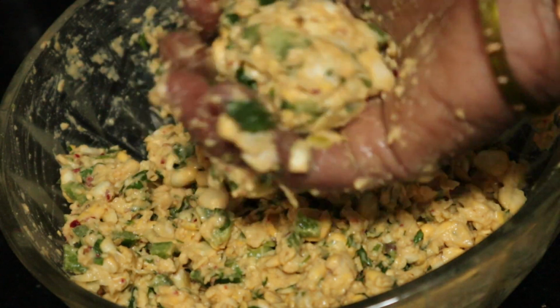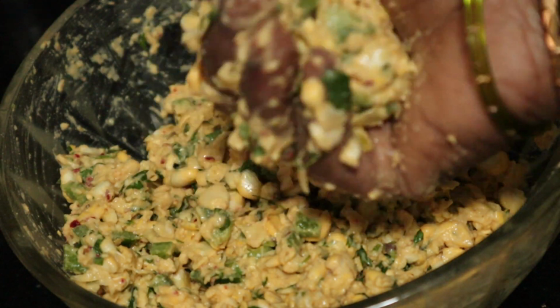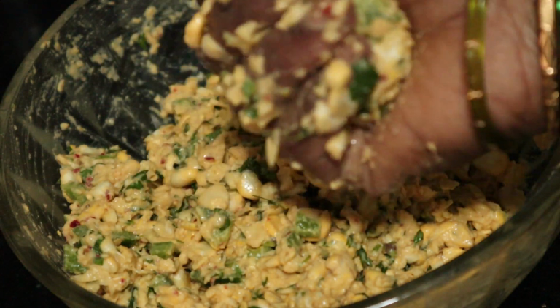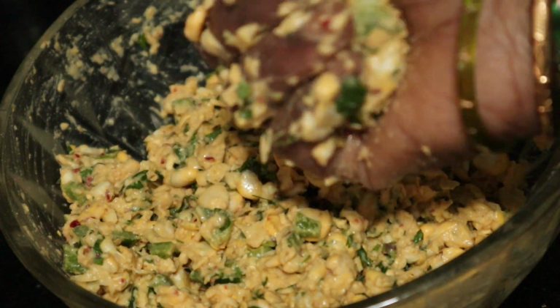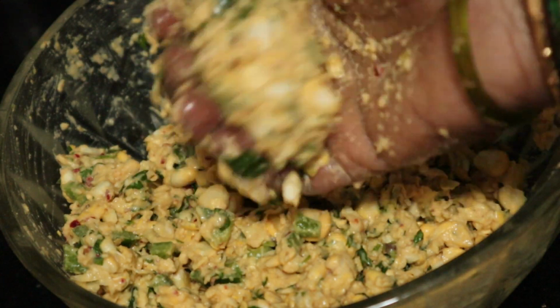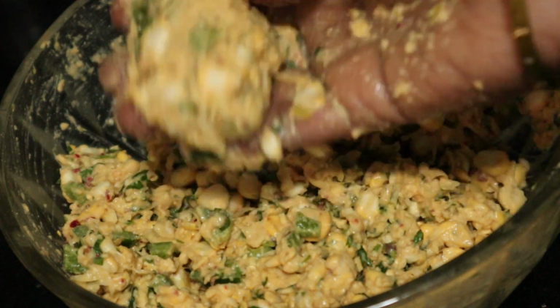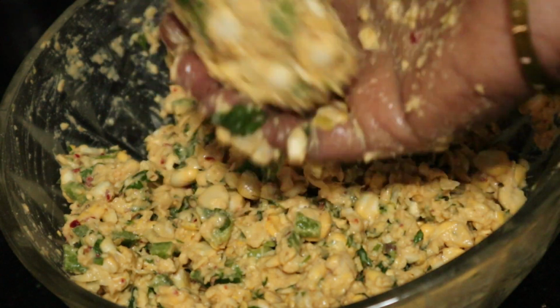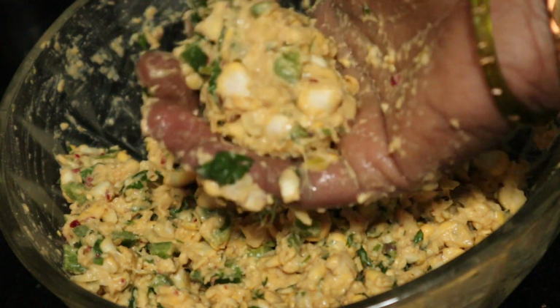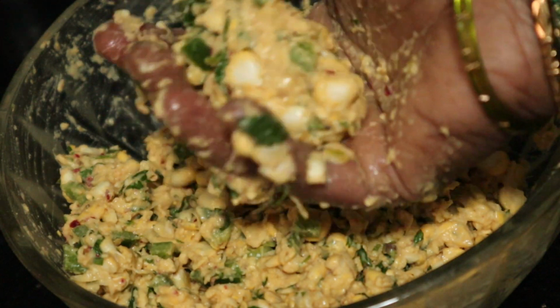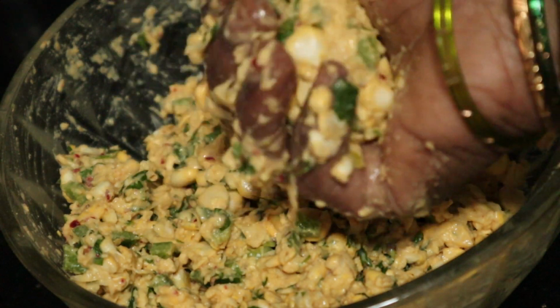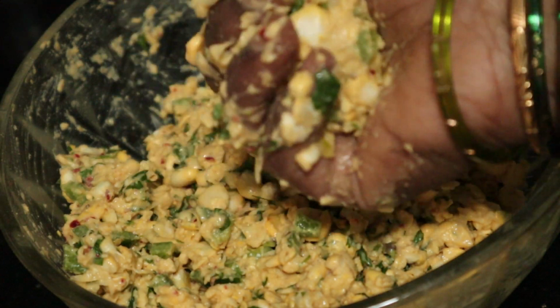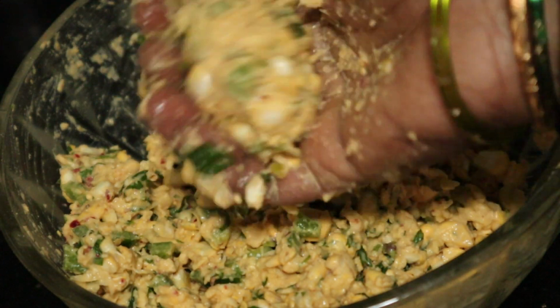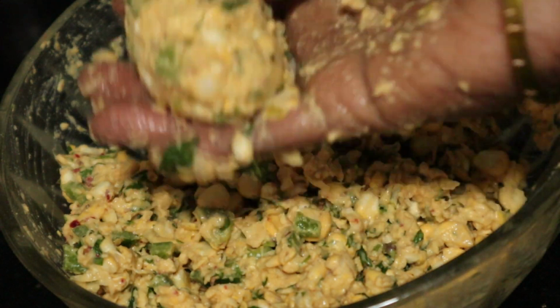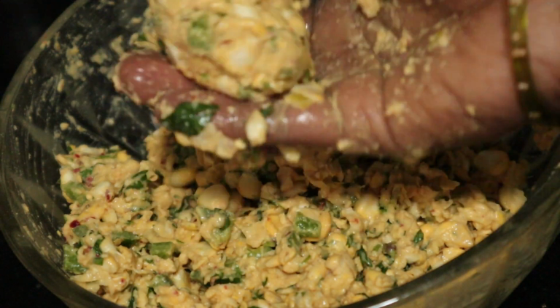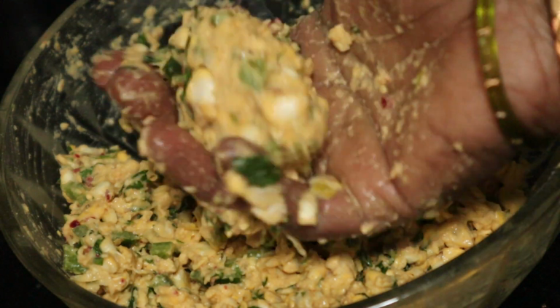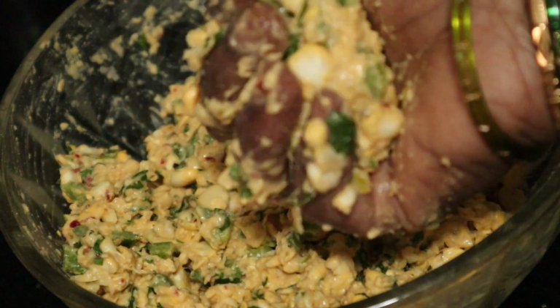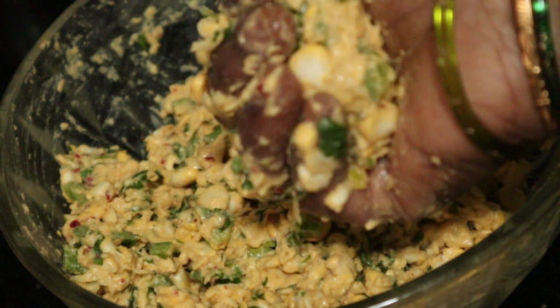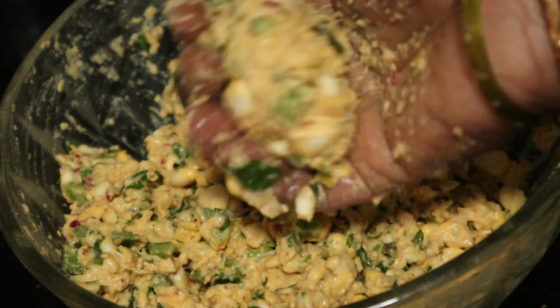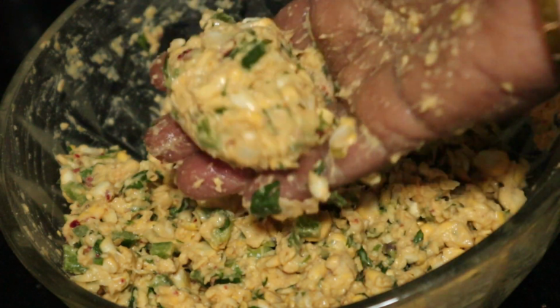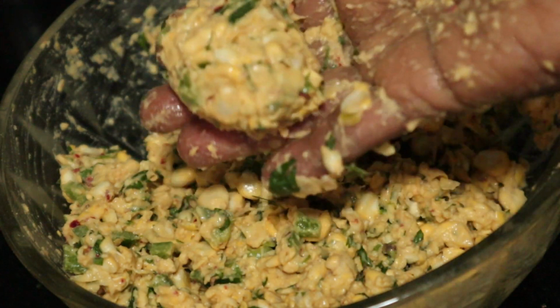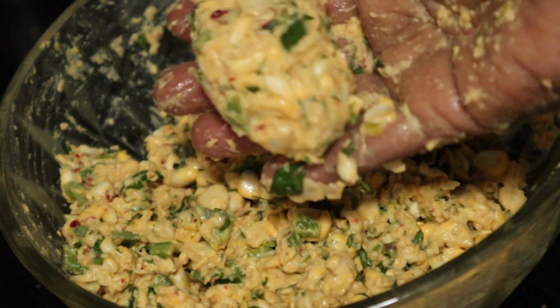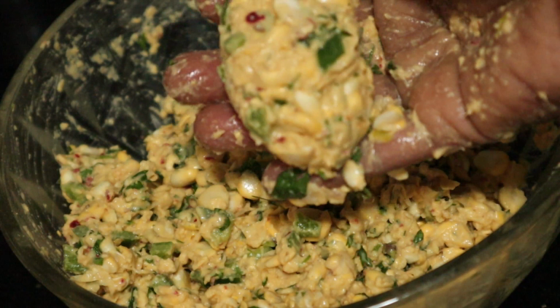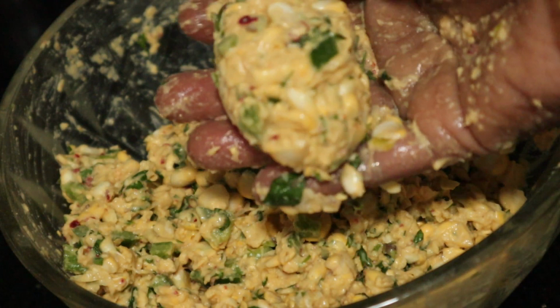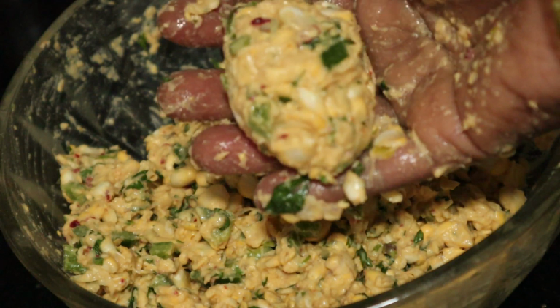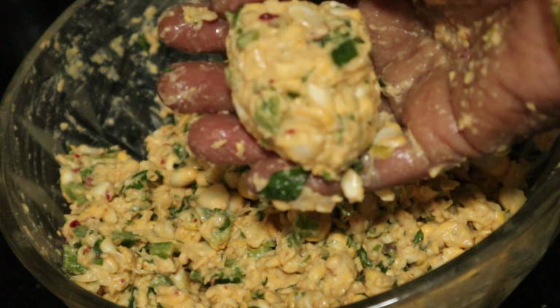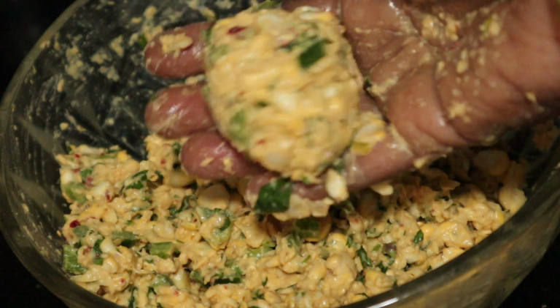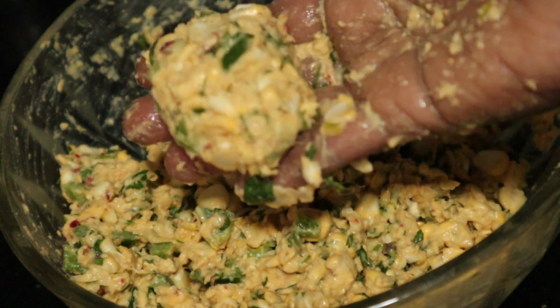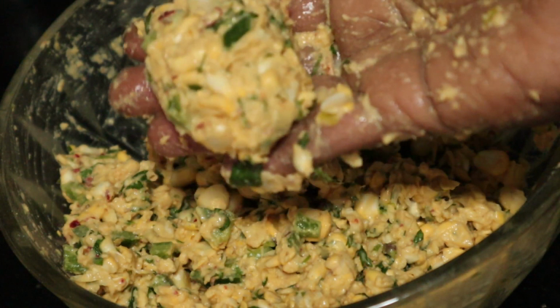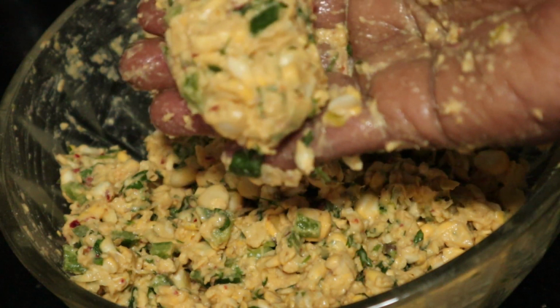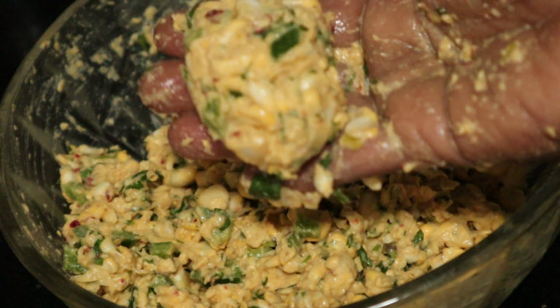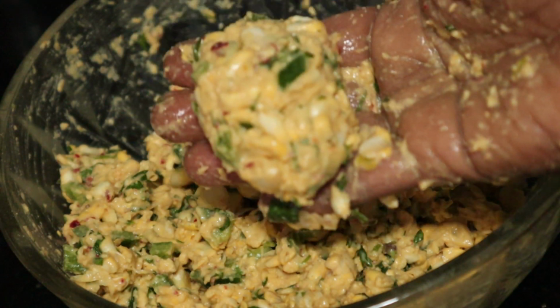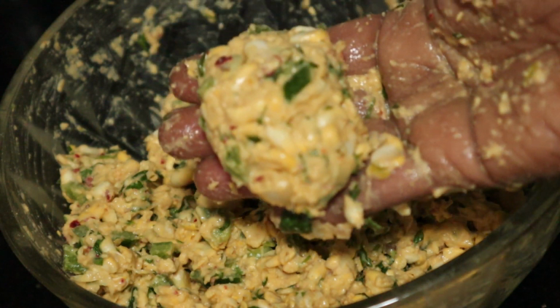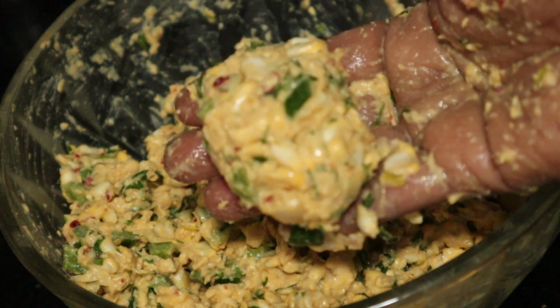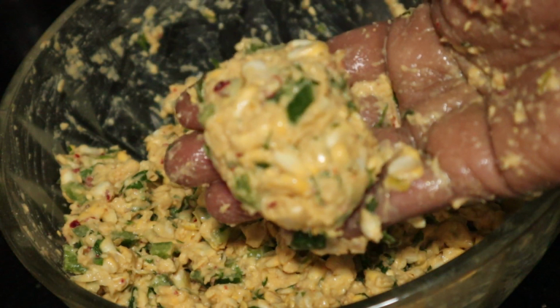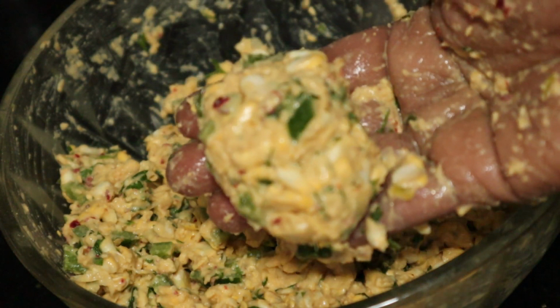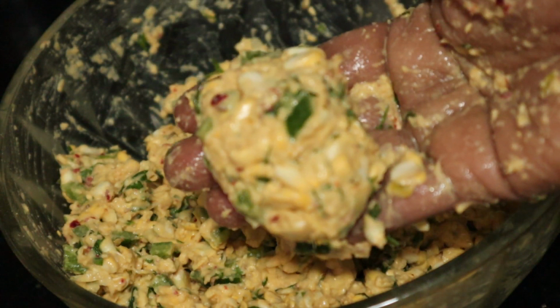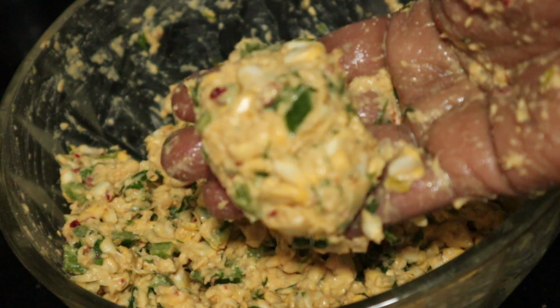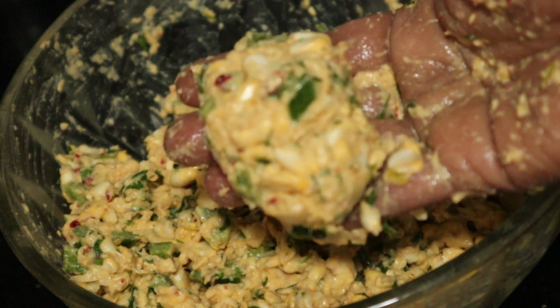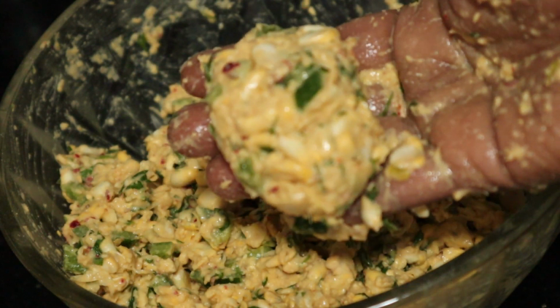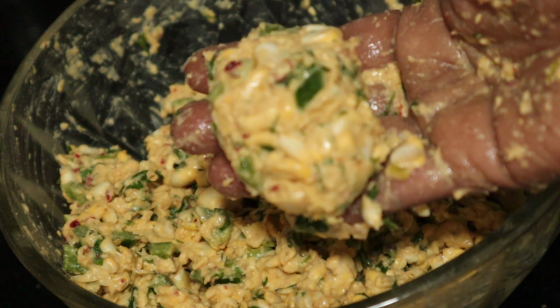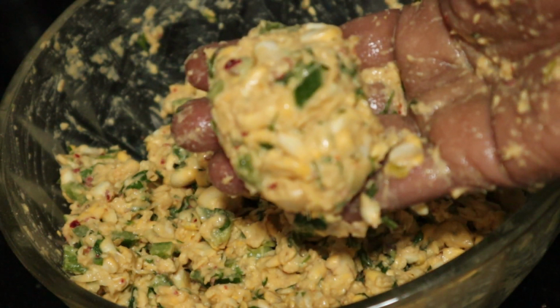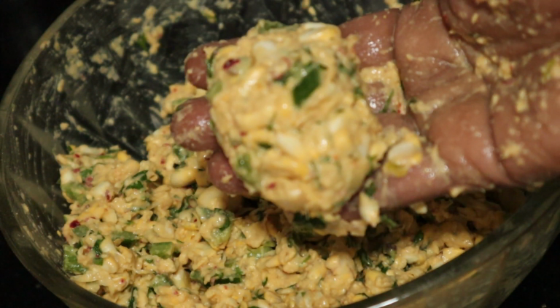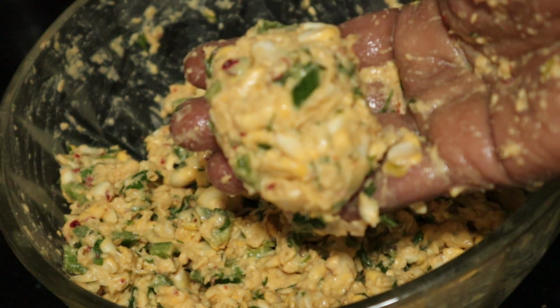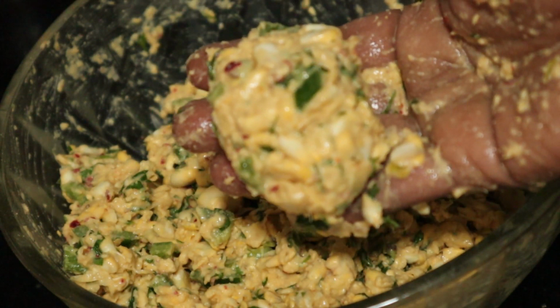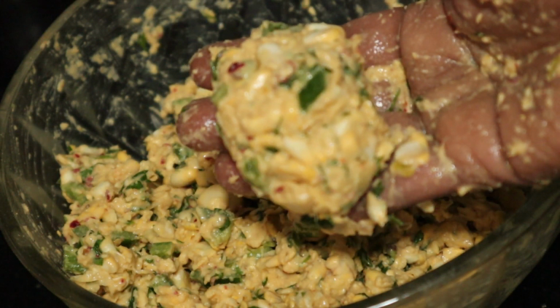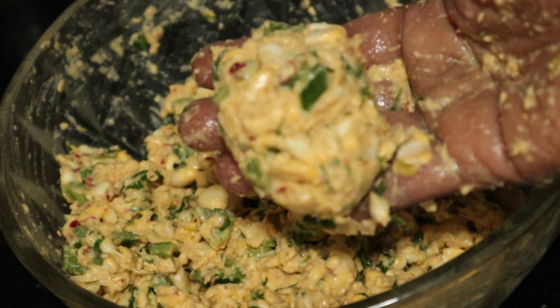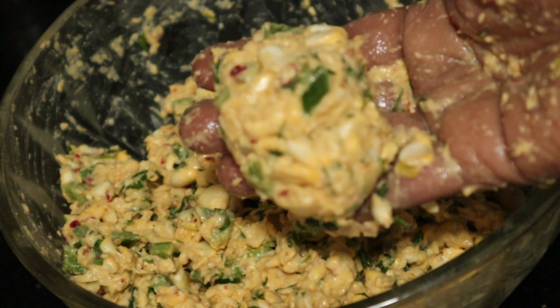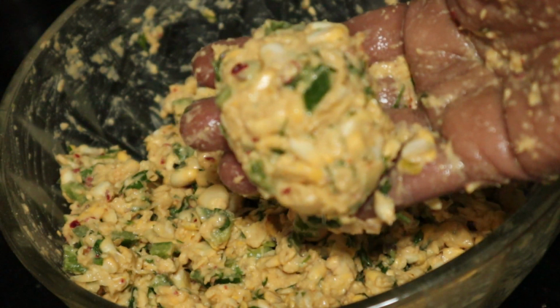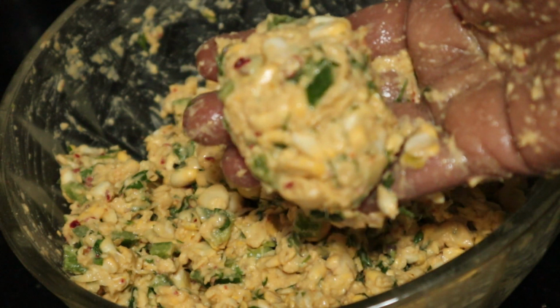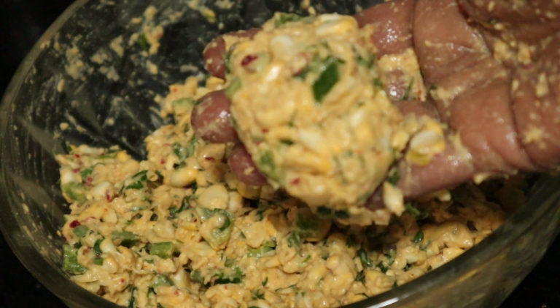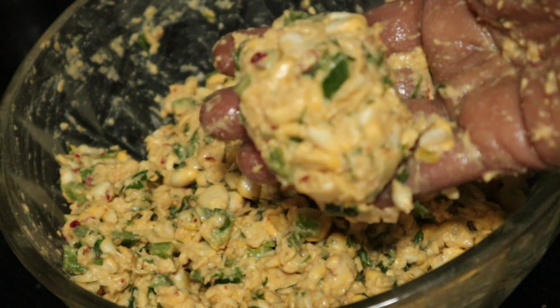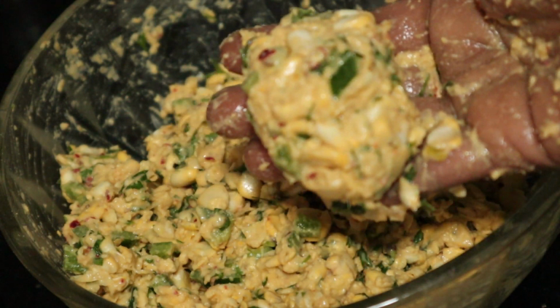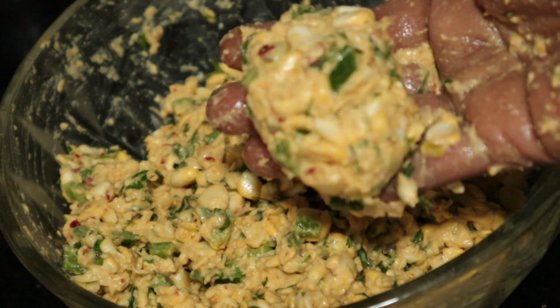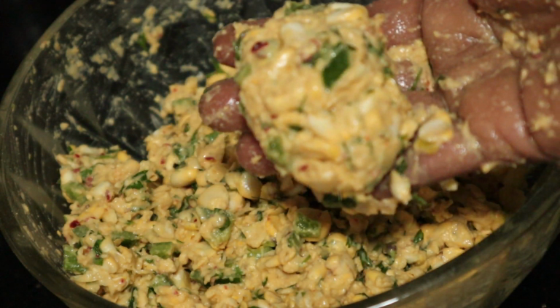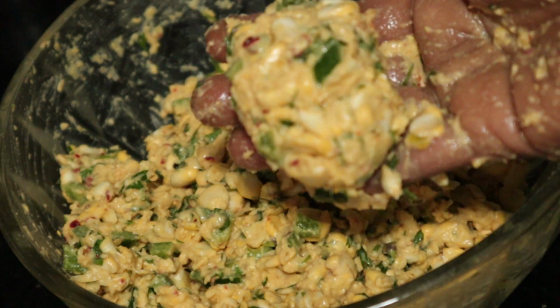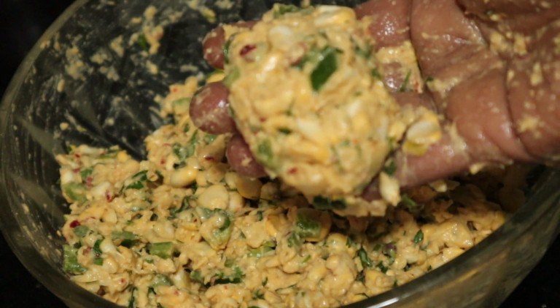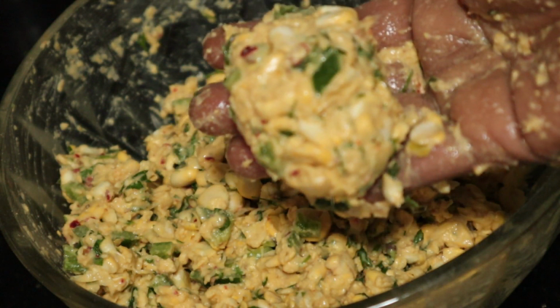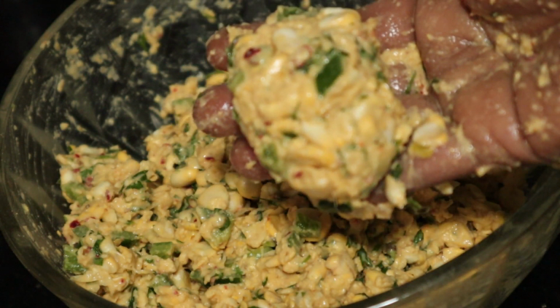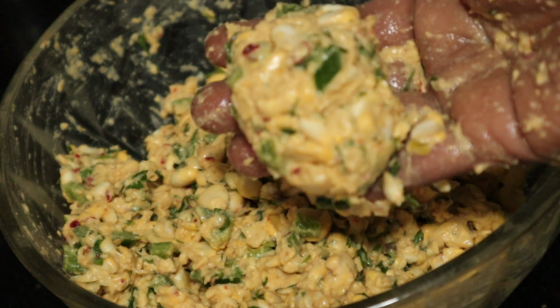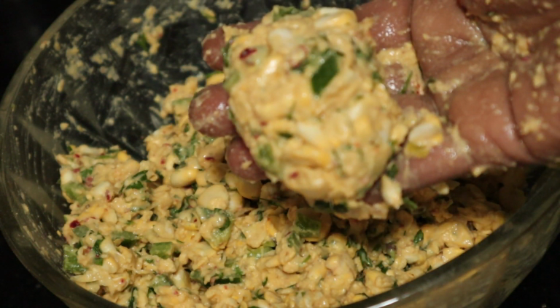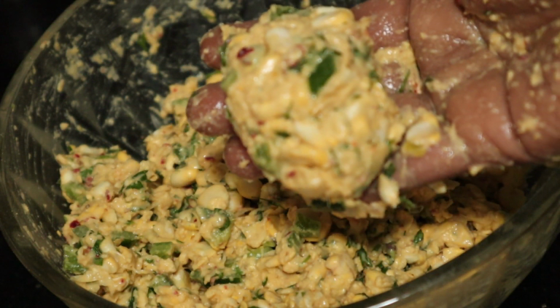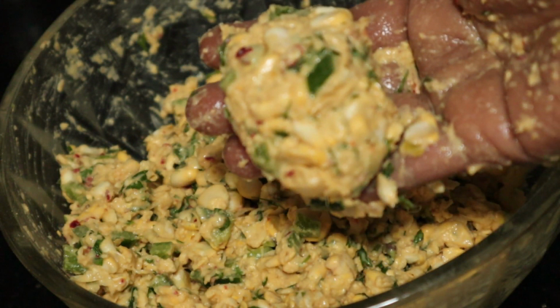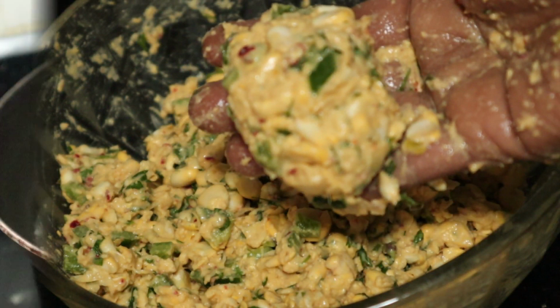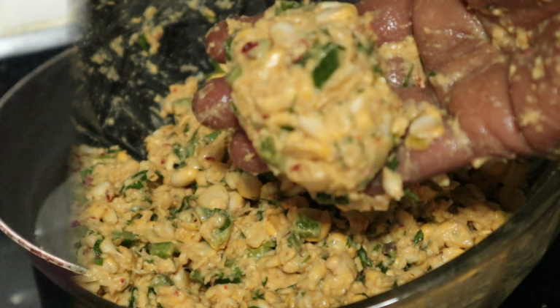Let's cut it like this. Let's steam it. Let's make this a shallow fry.